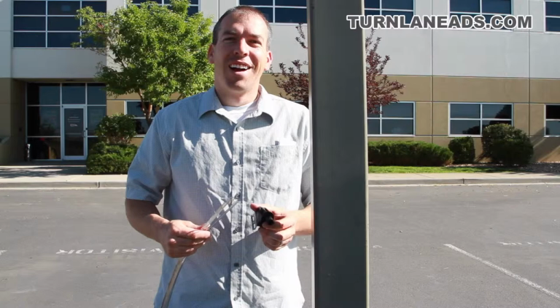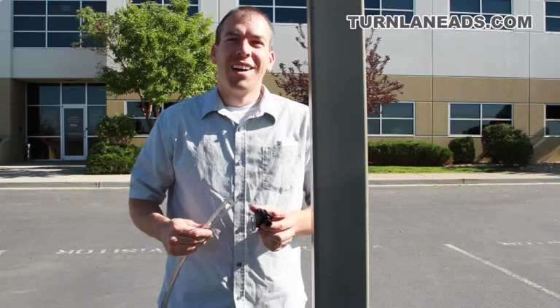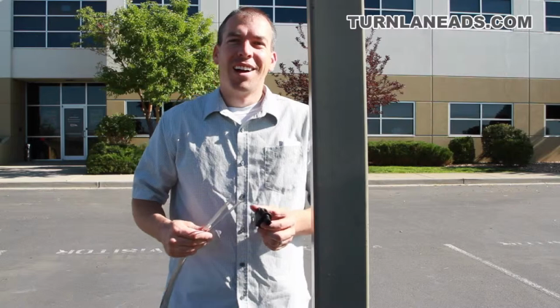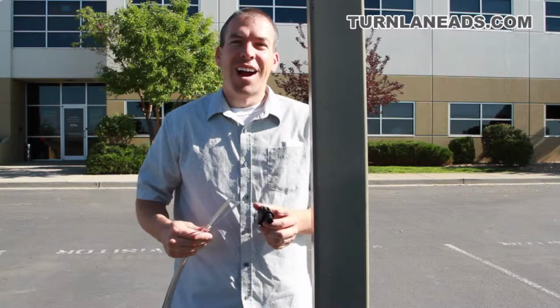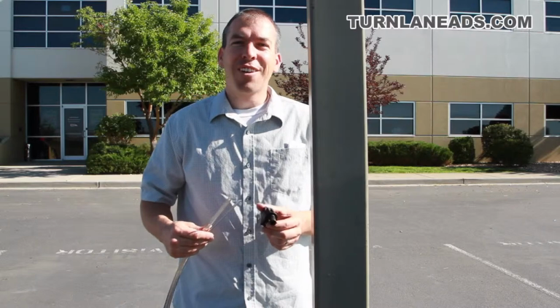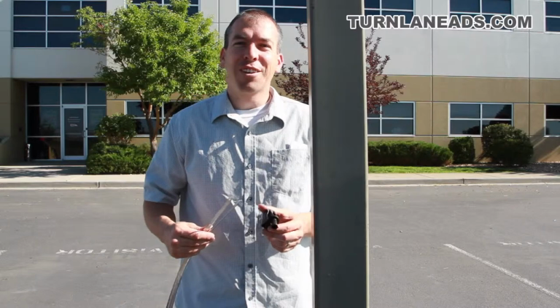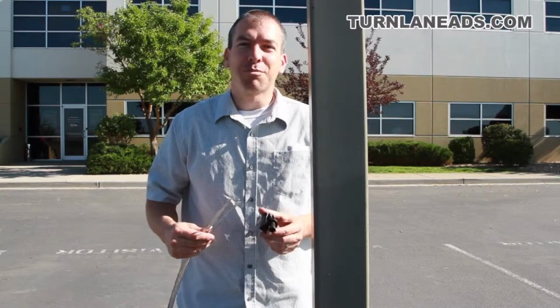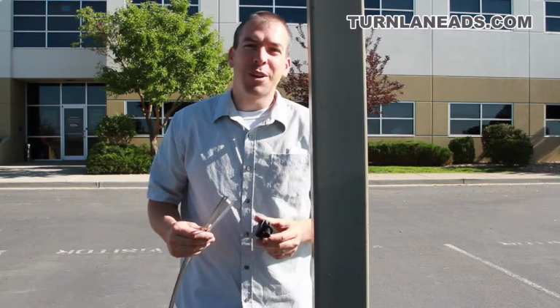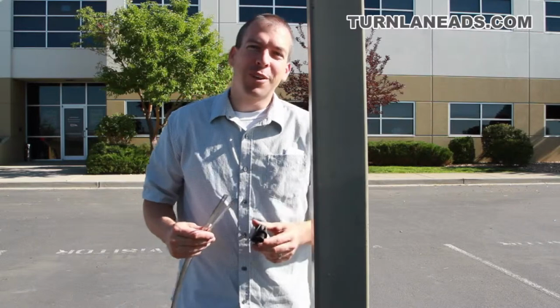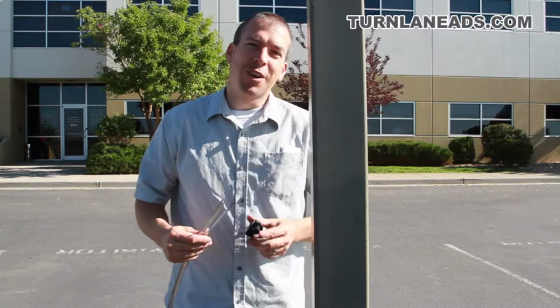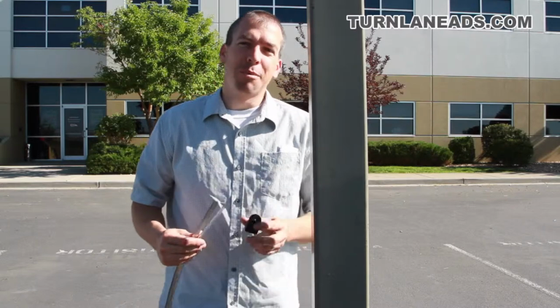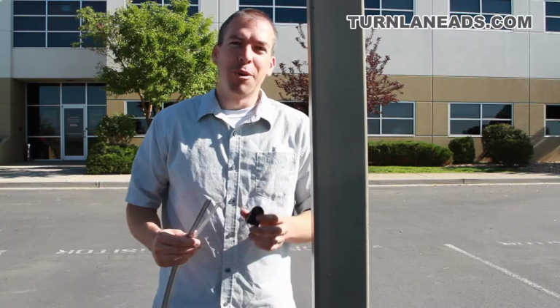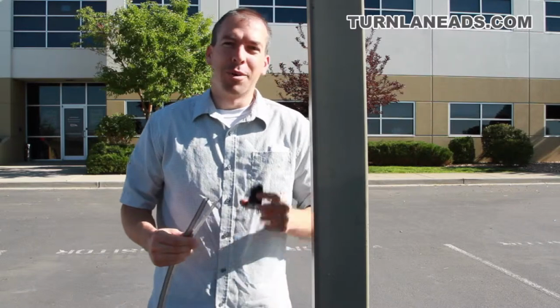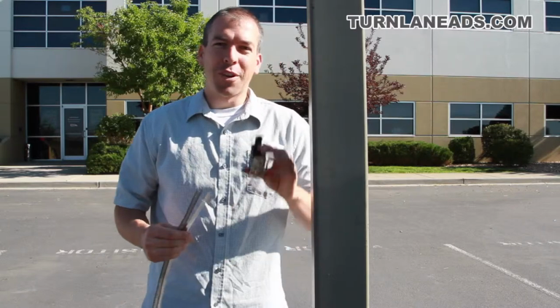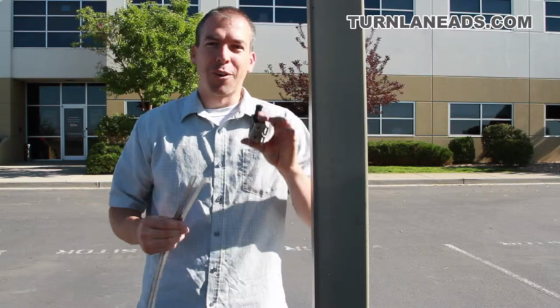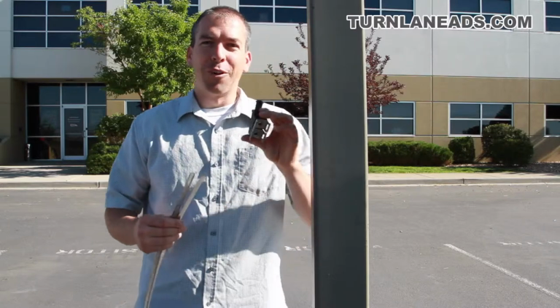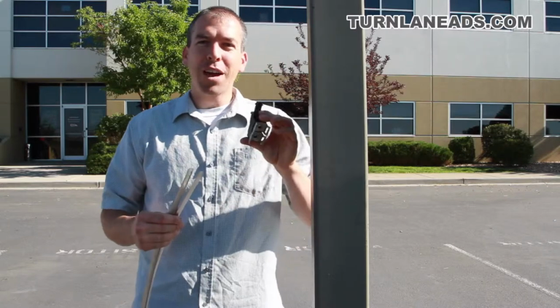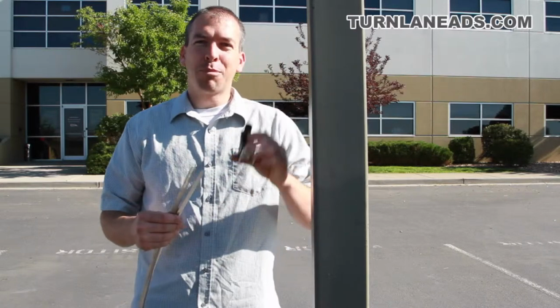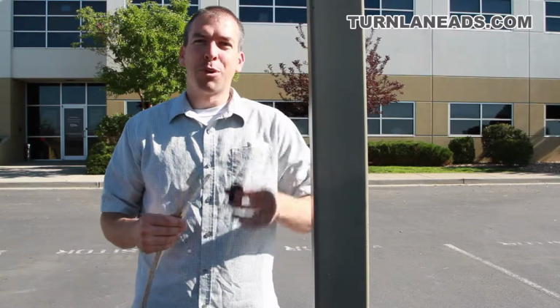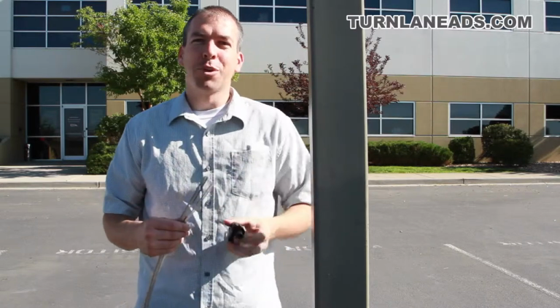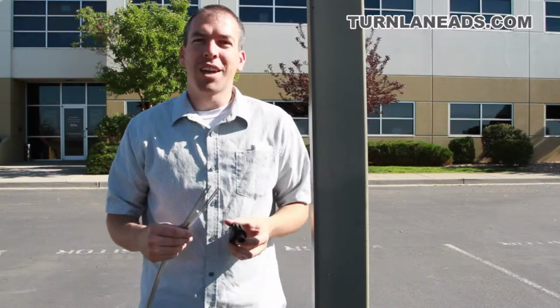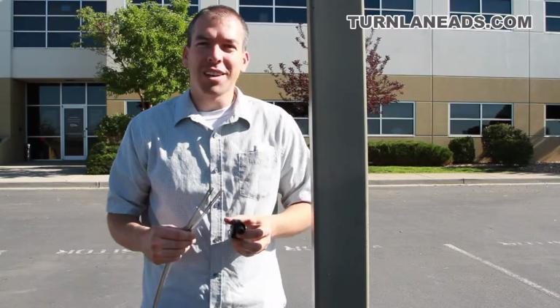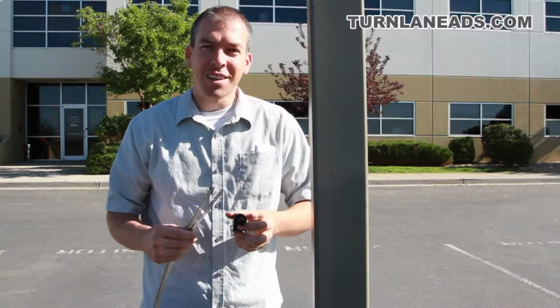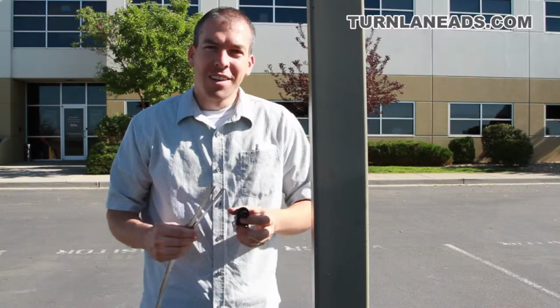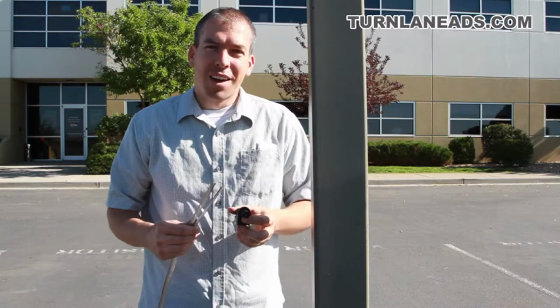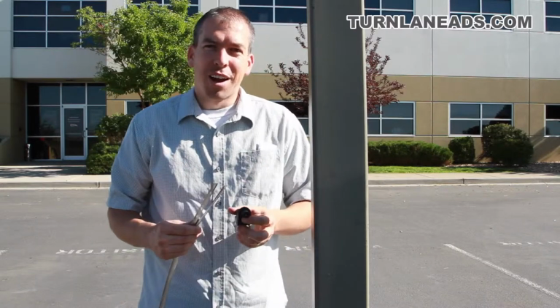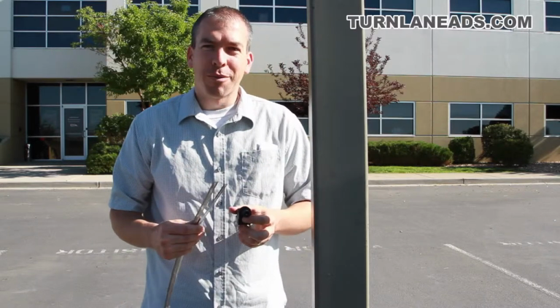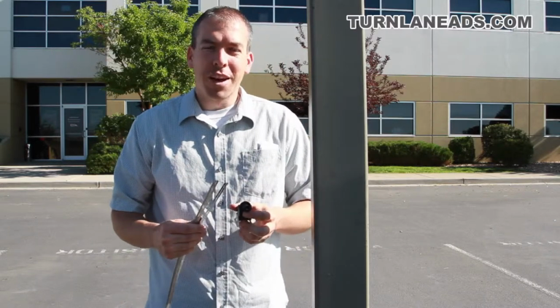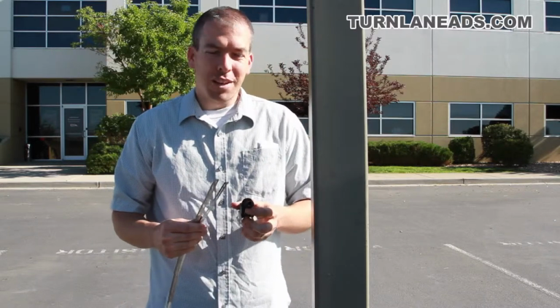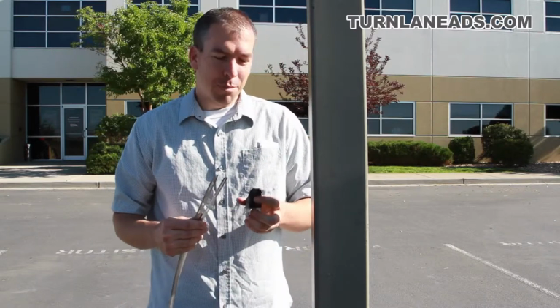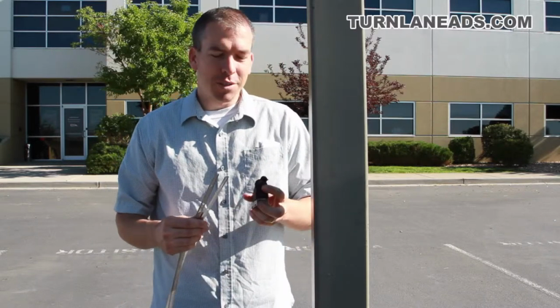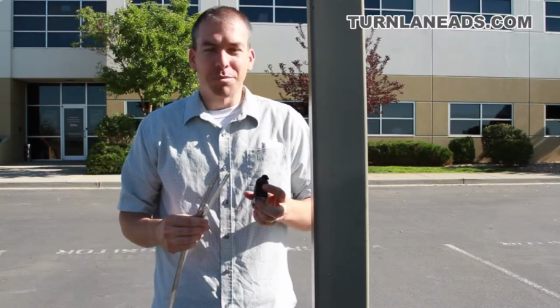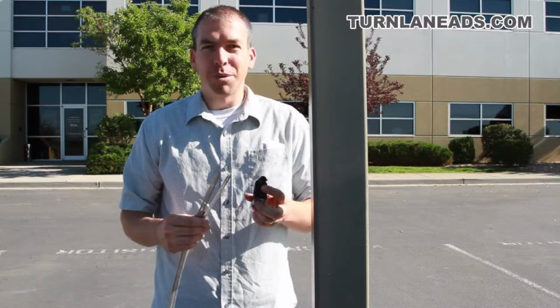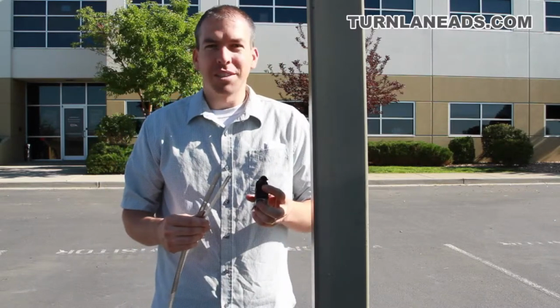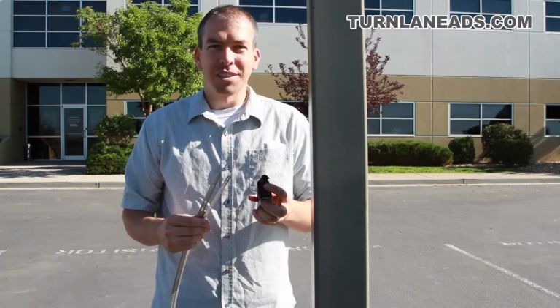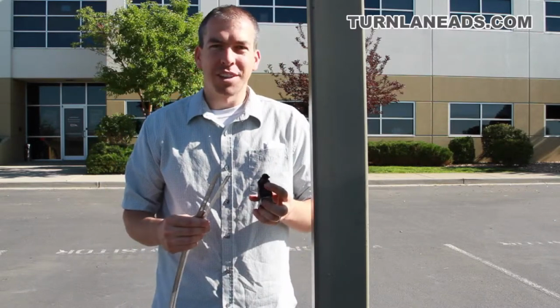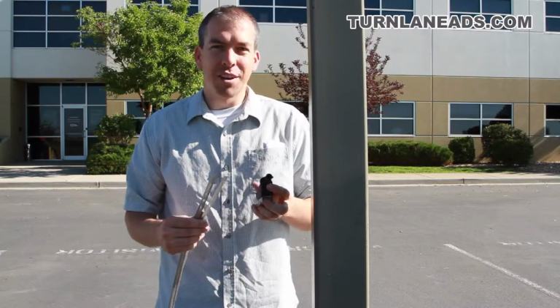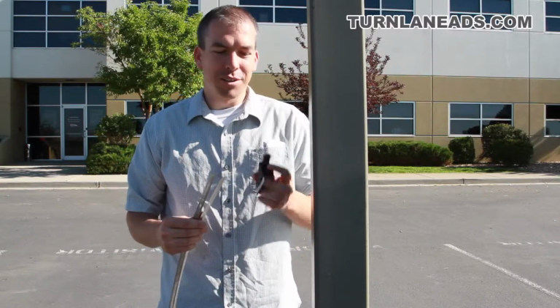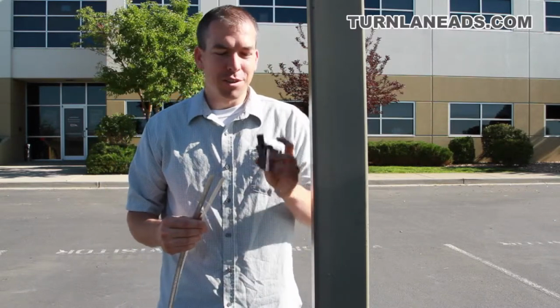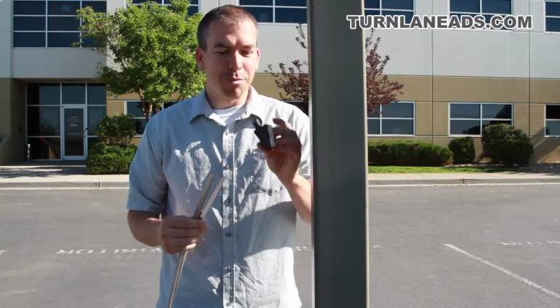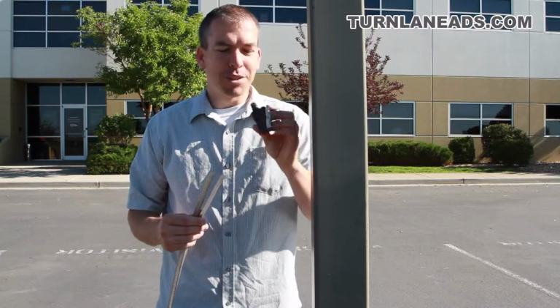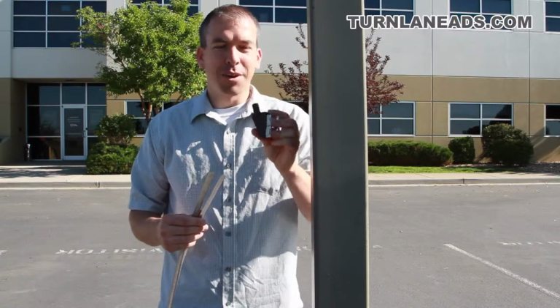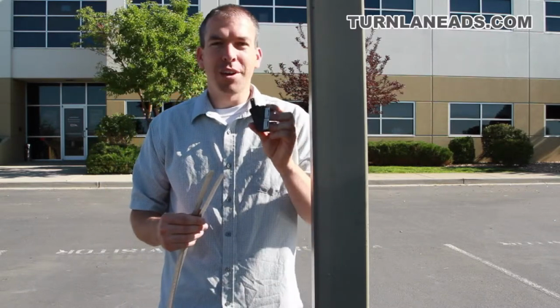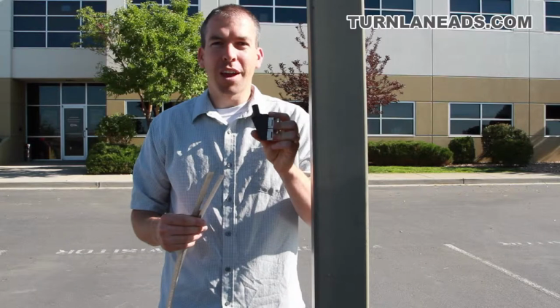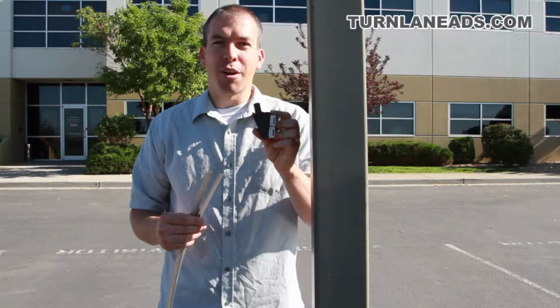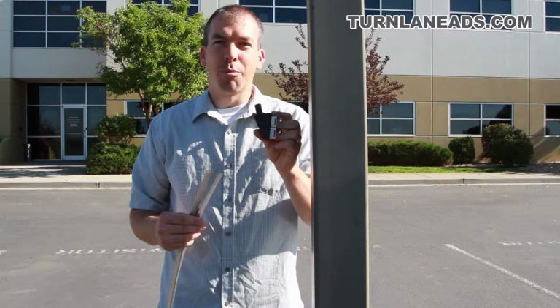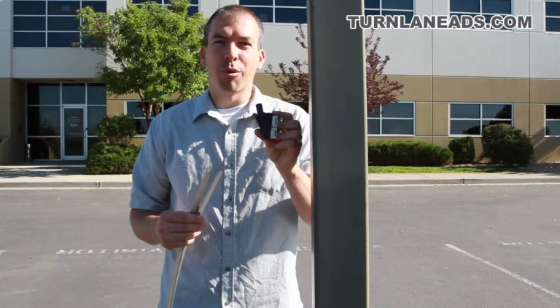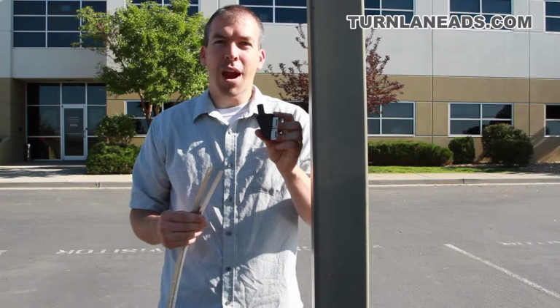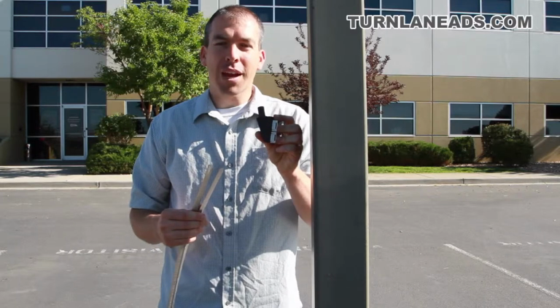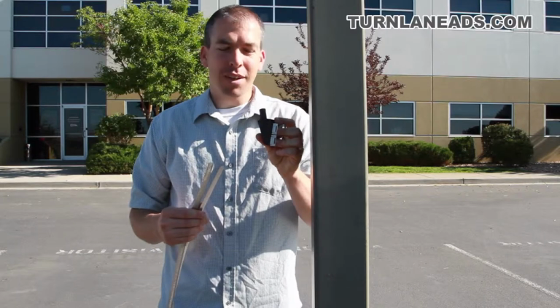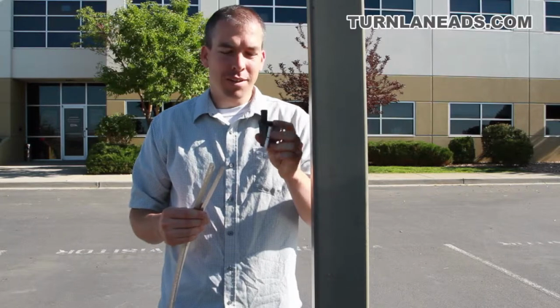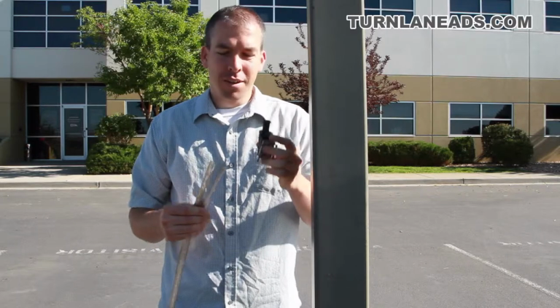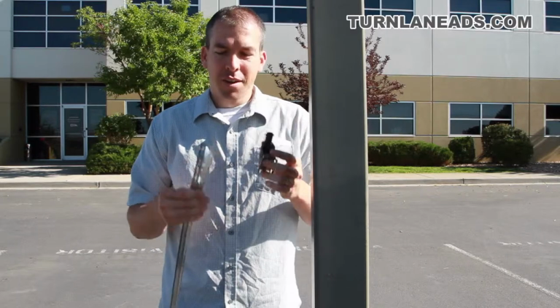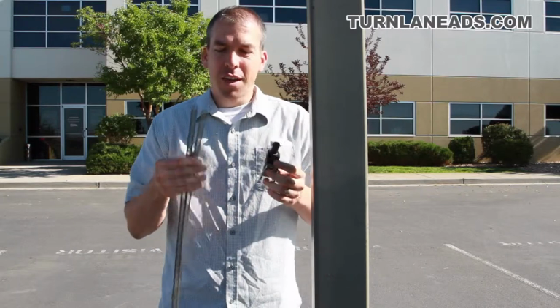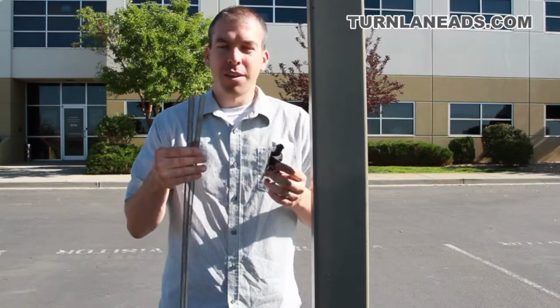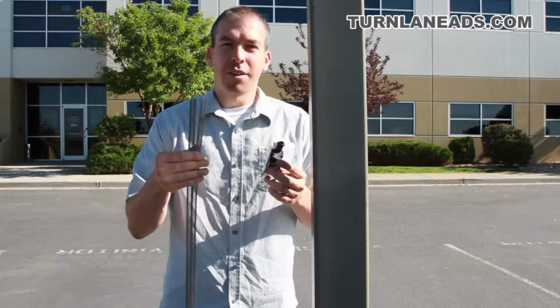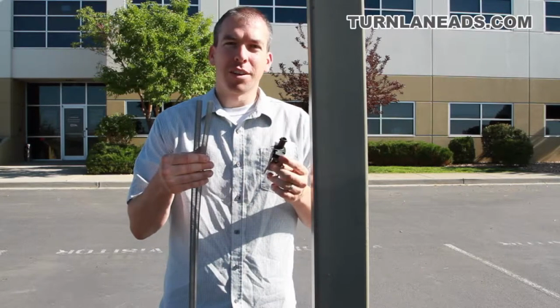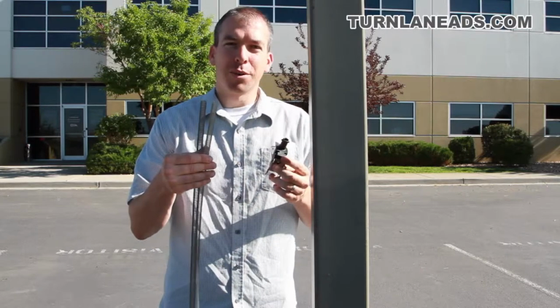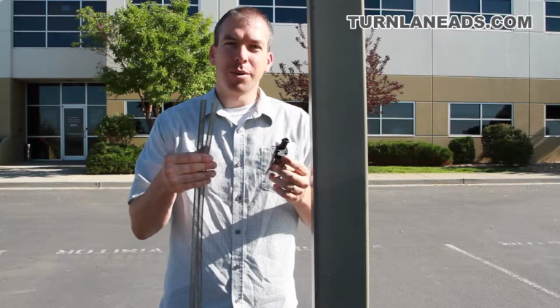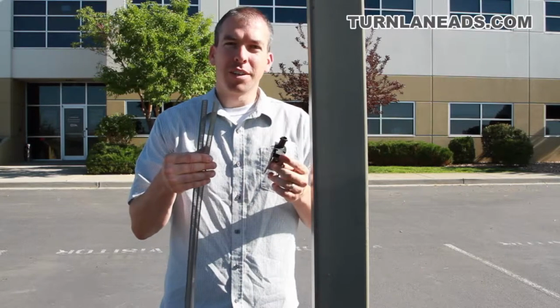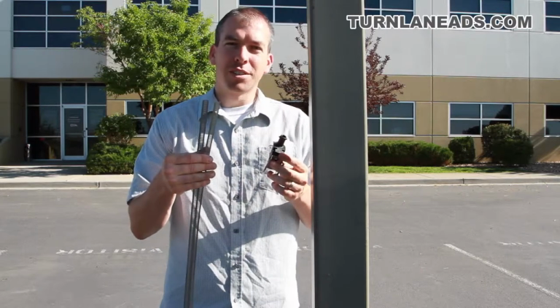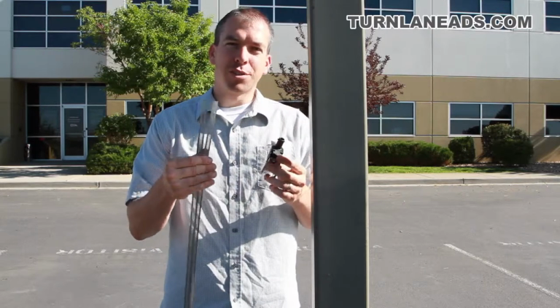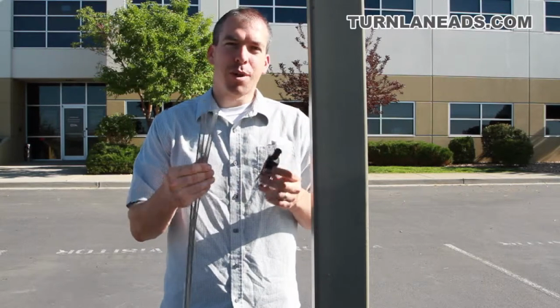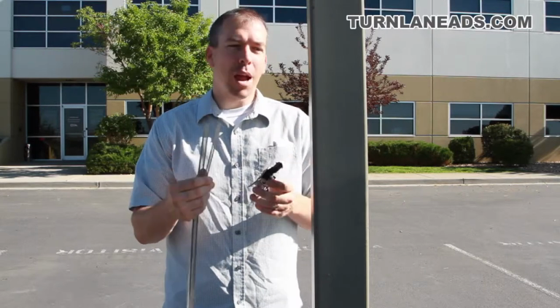Hi there, it's Peter. I'm here with our light pole kit. I've got the parts and pieces here, so basically you get your bracket, and then you get two of these straps.